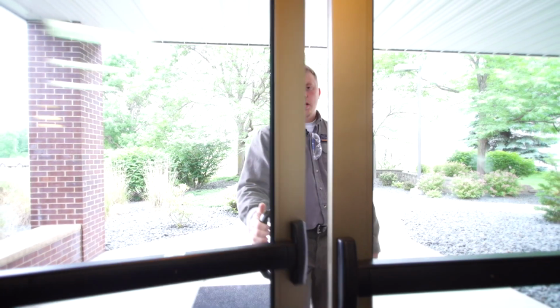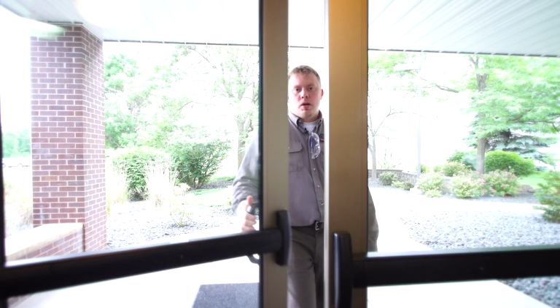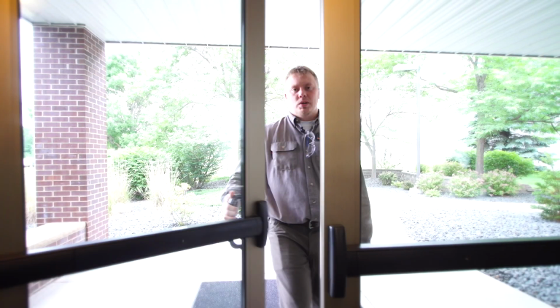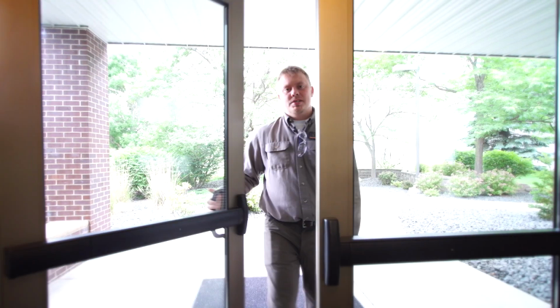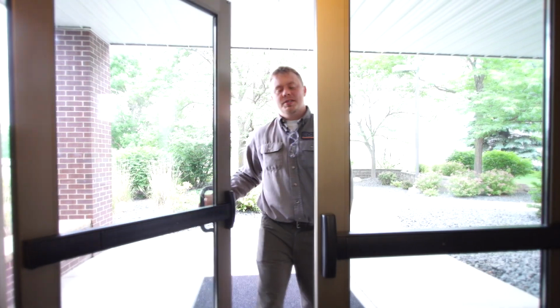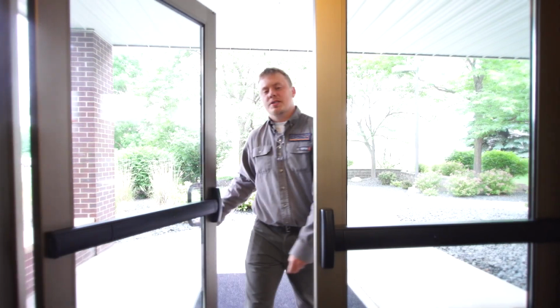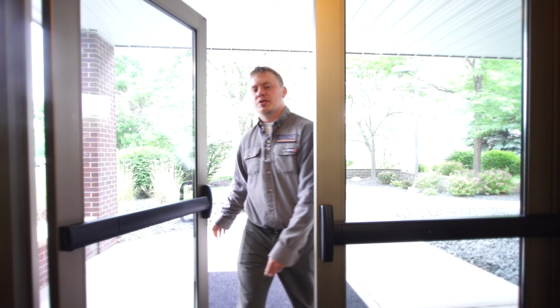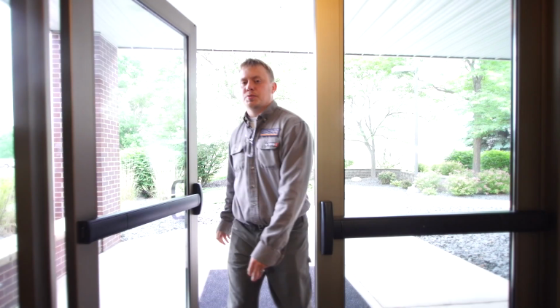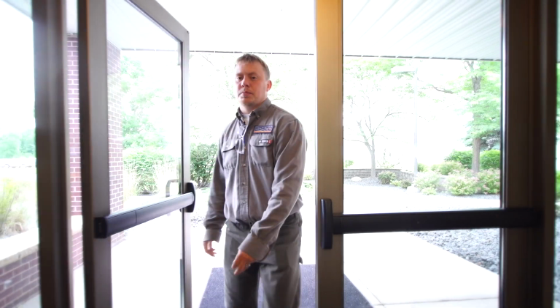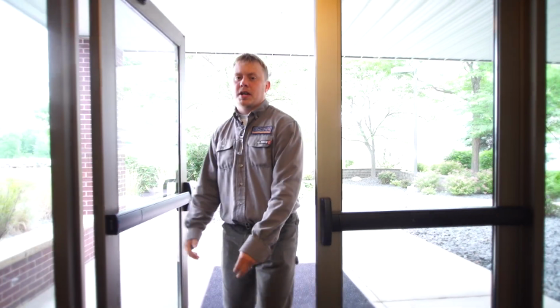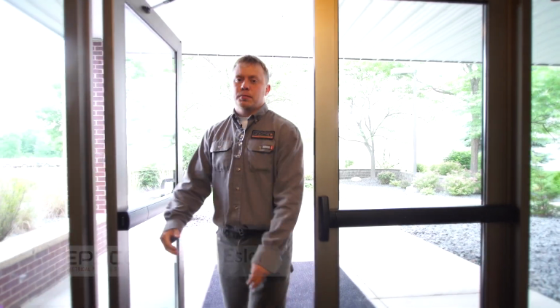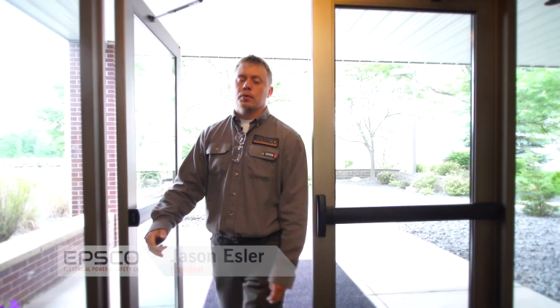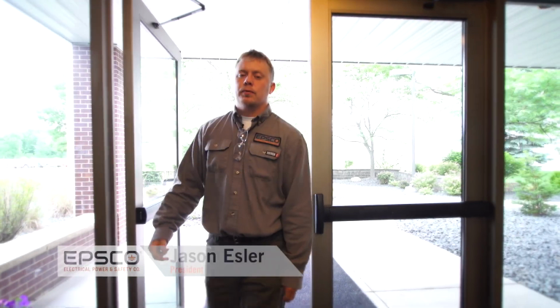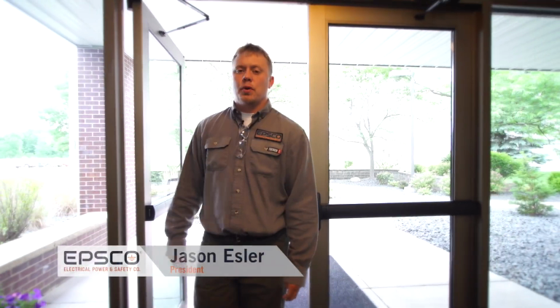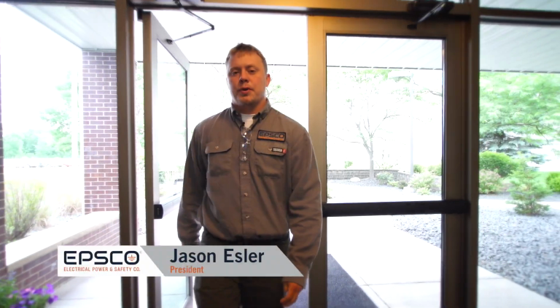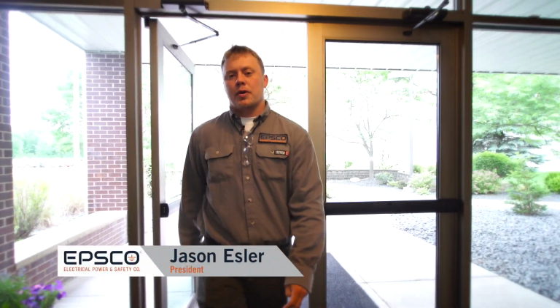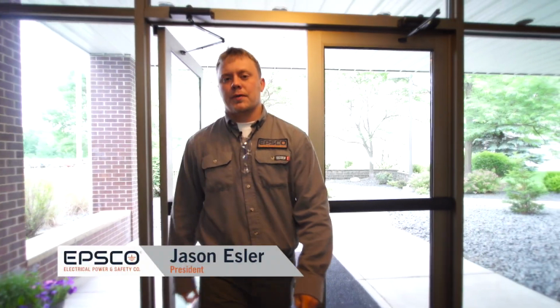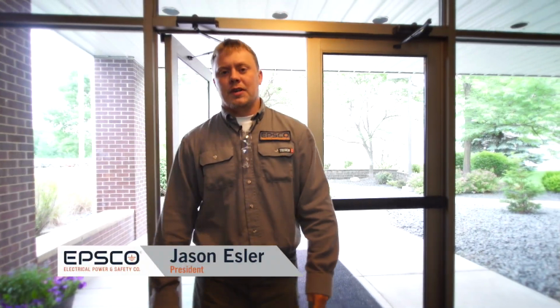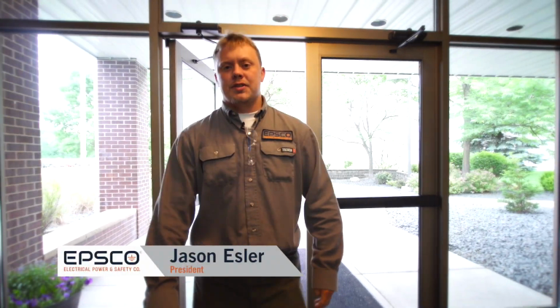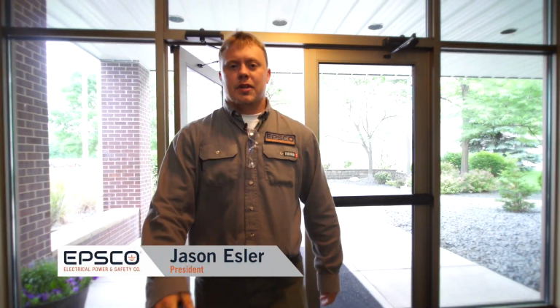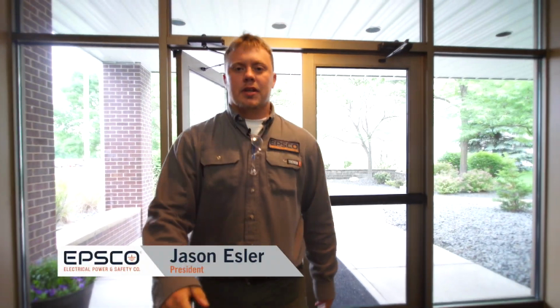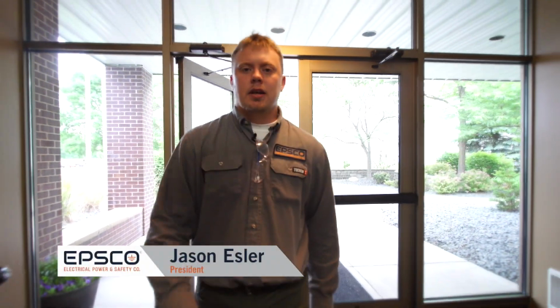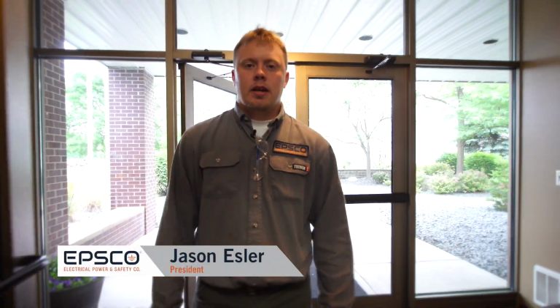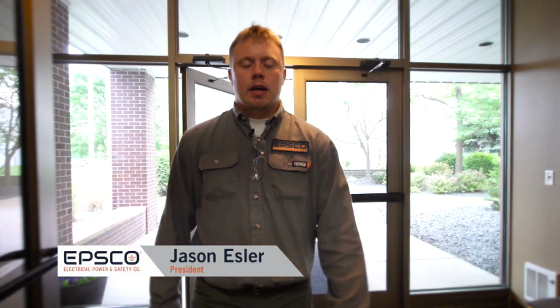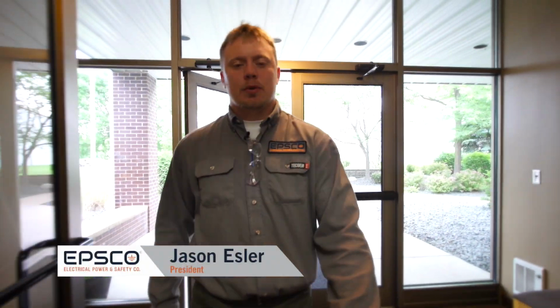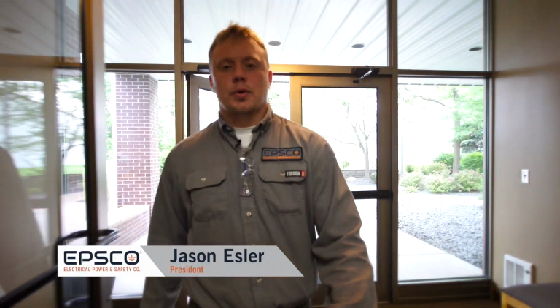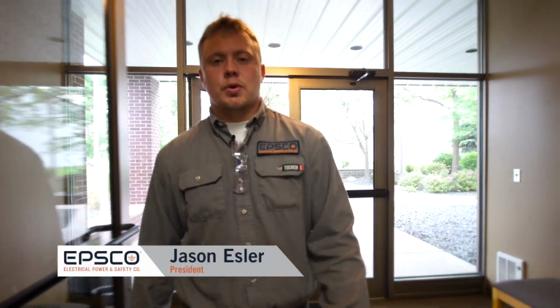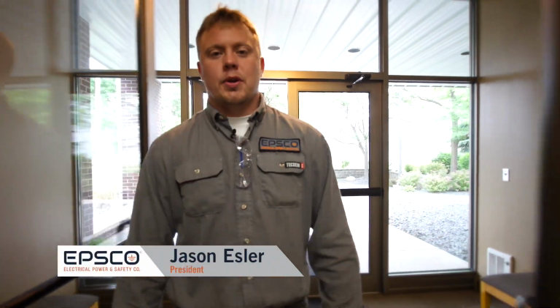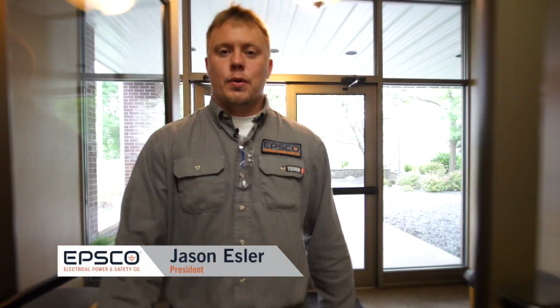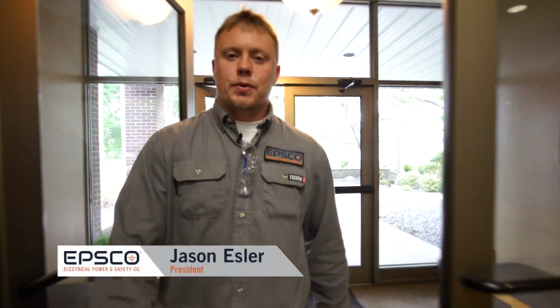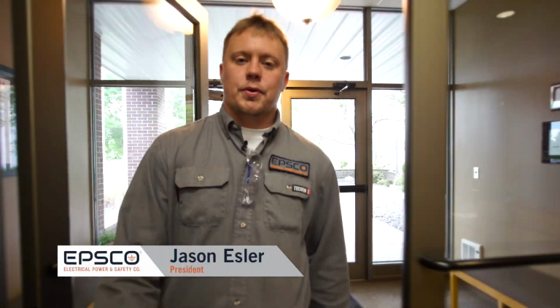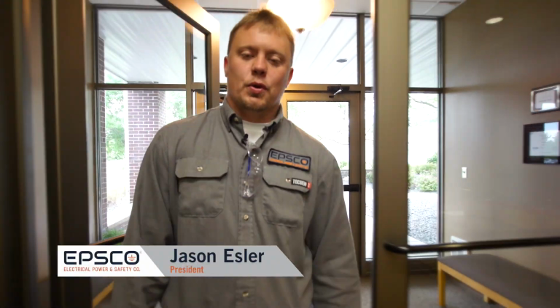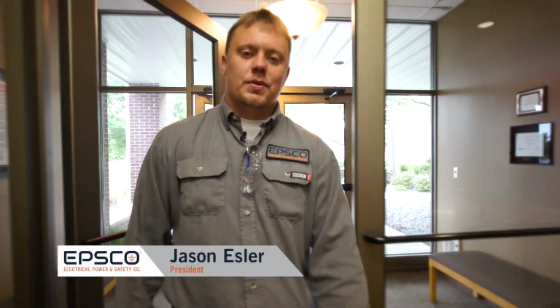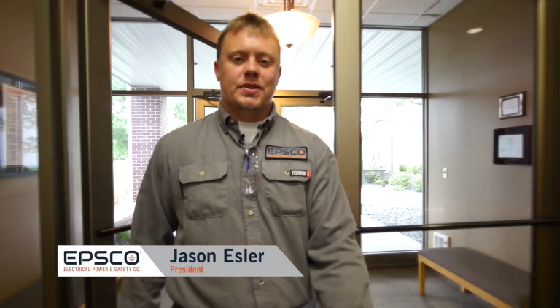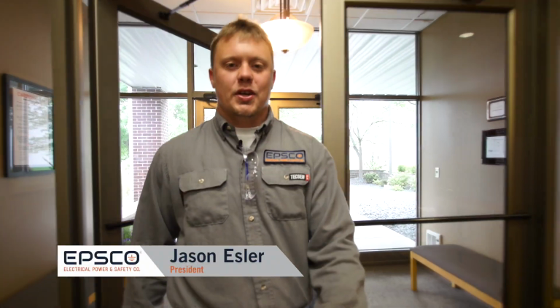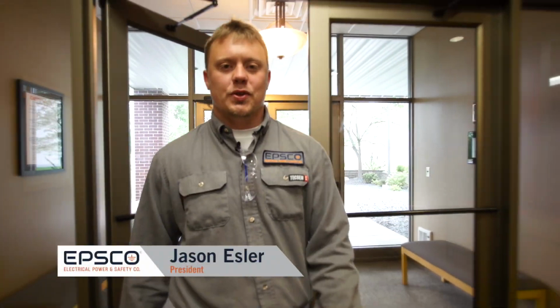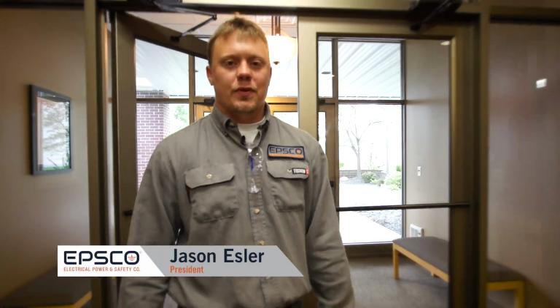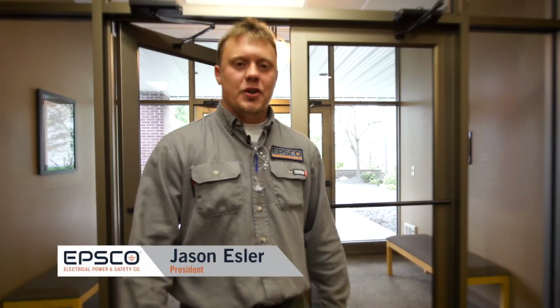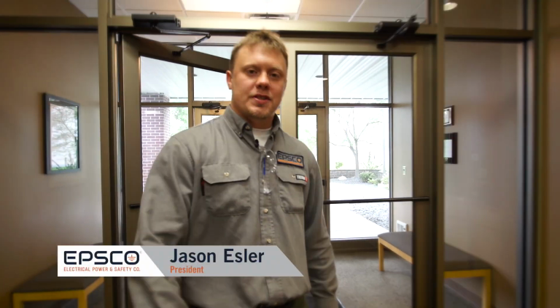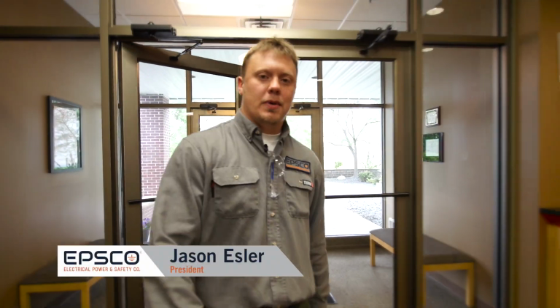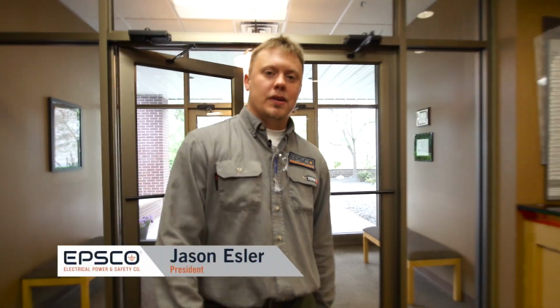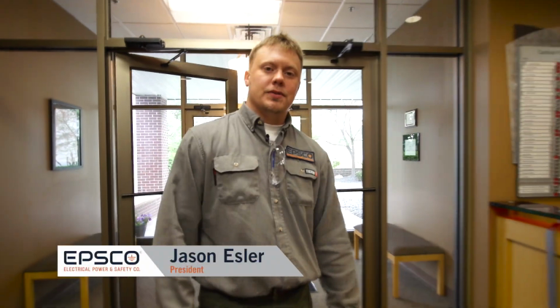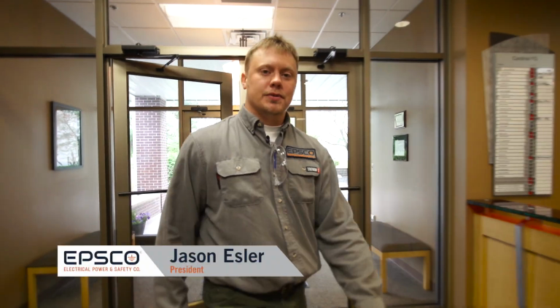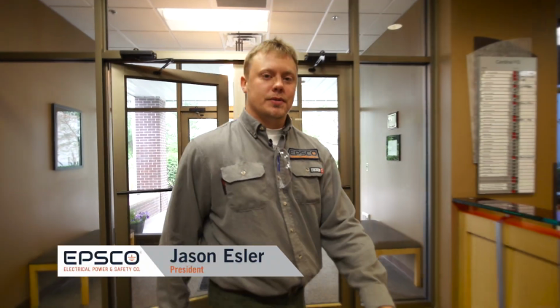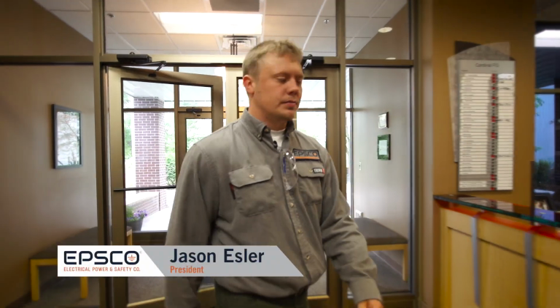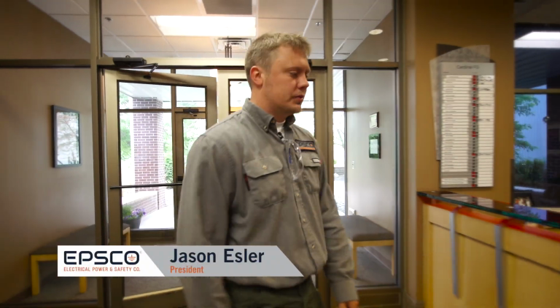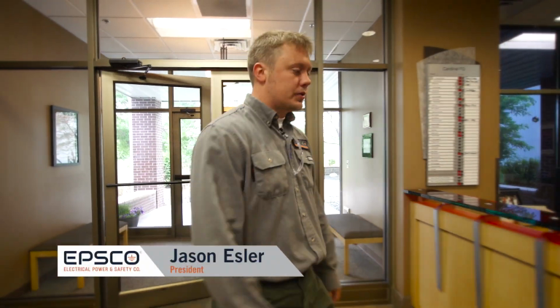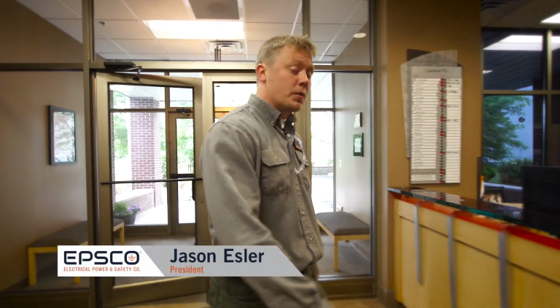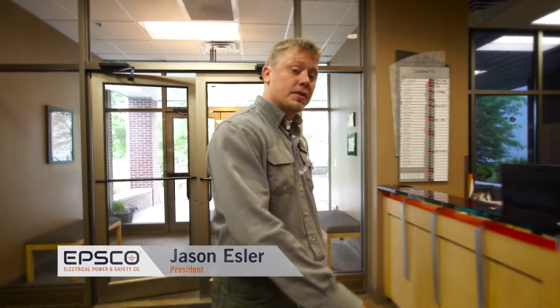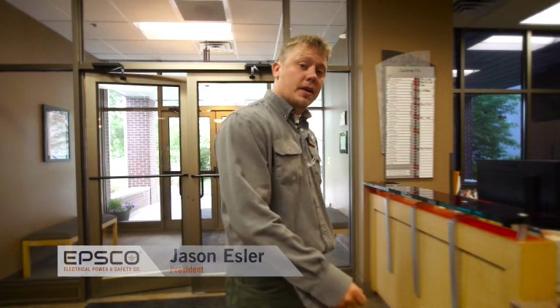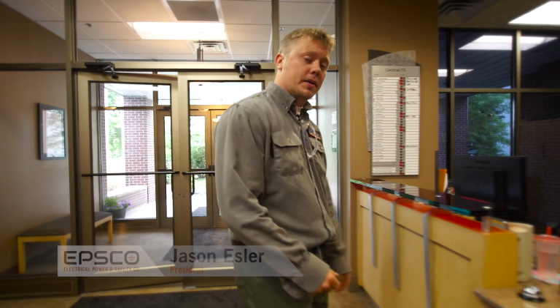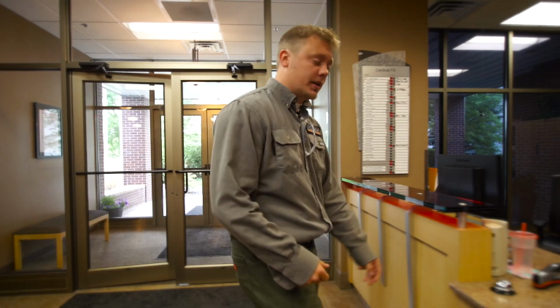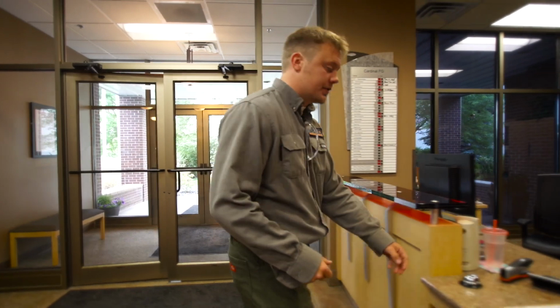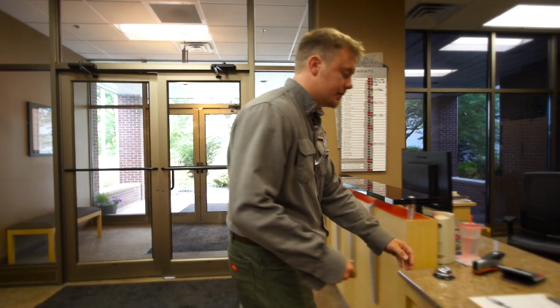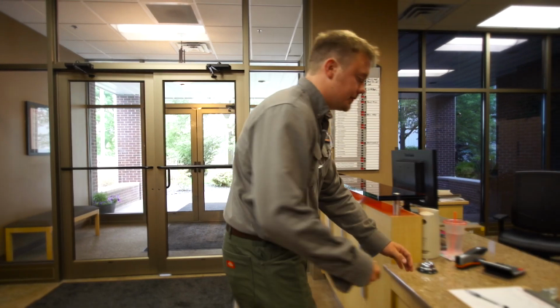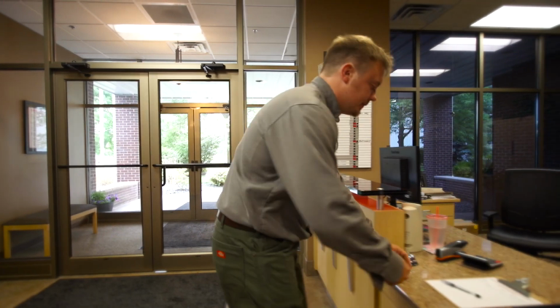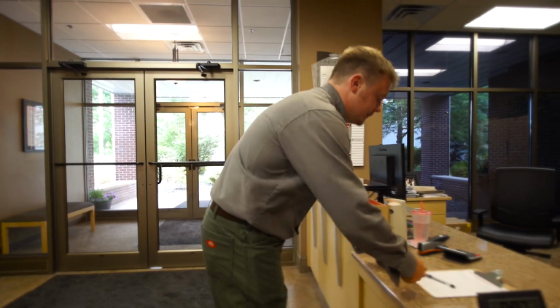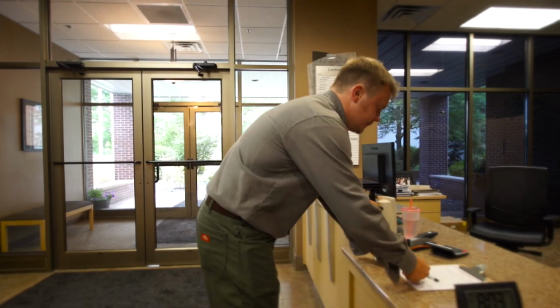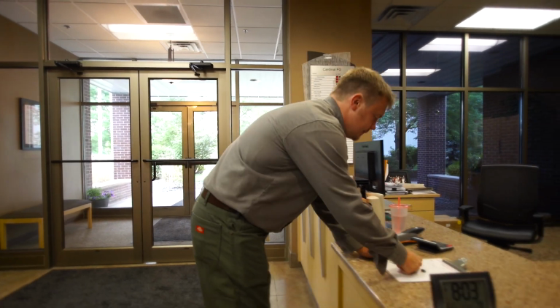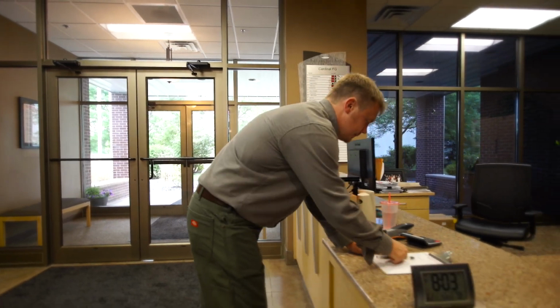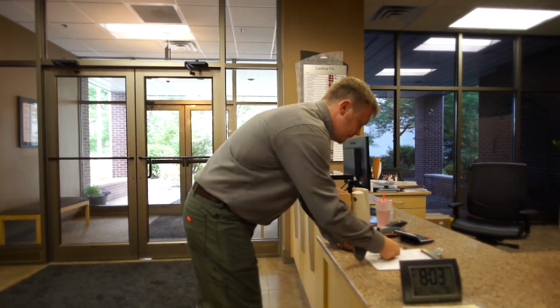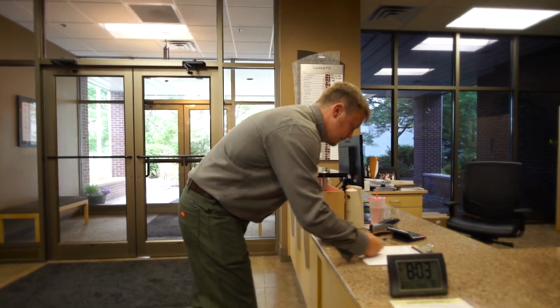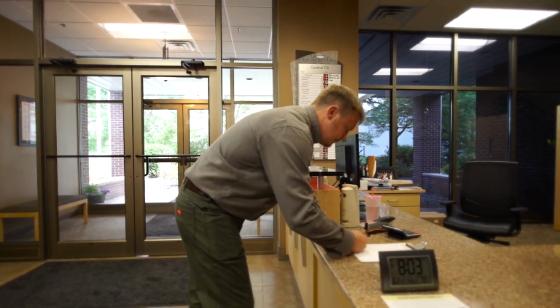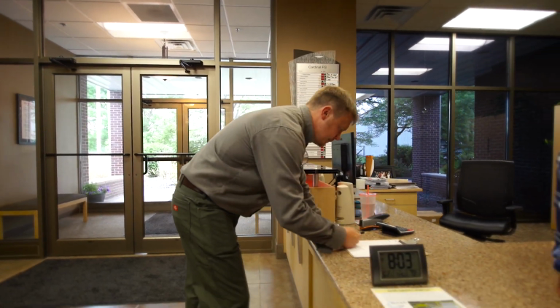Once the decision has been made to move forward with your Arc Flash study, we'll coordinate with your group to schedule the various milestones, starting with data collection.